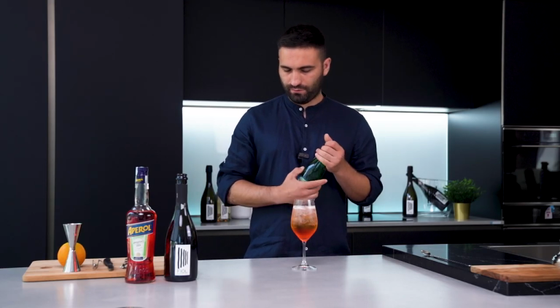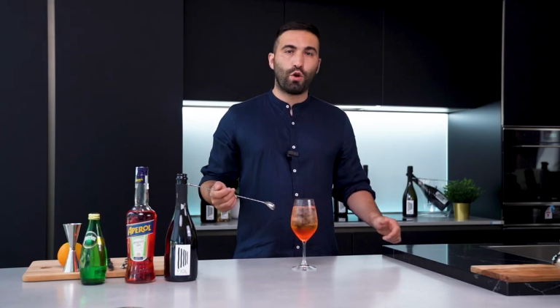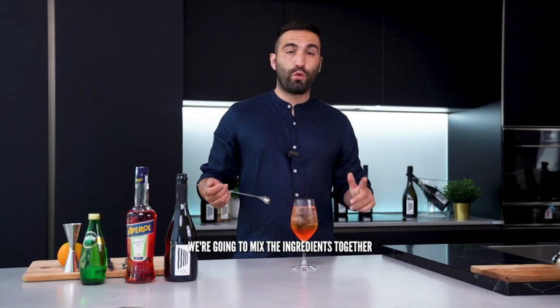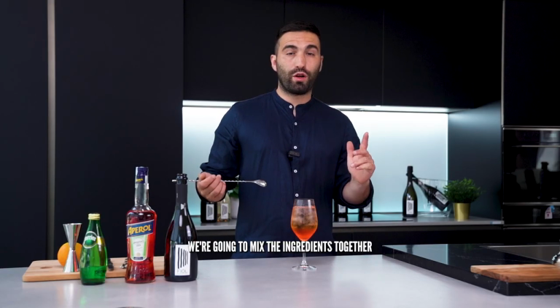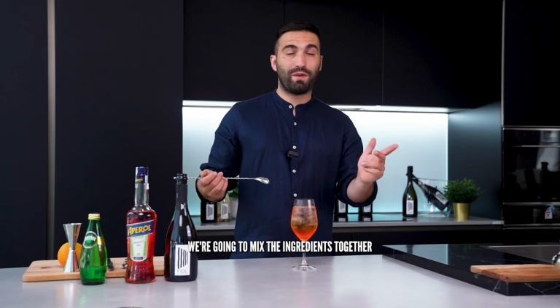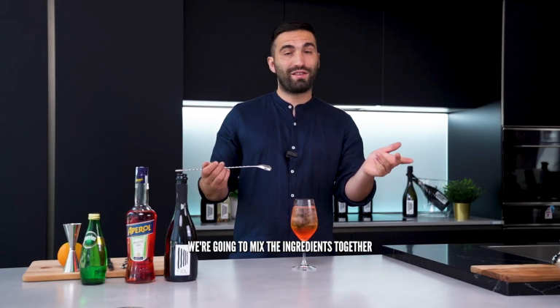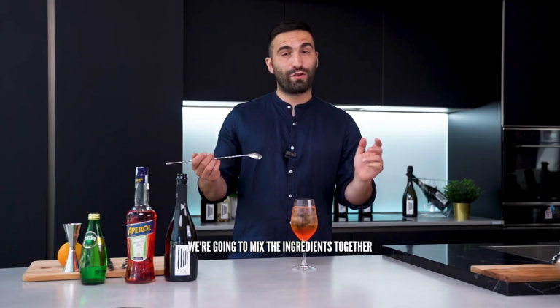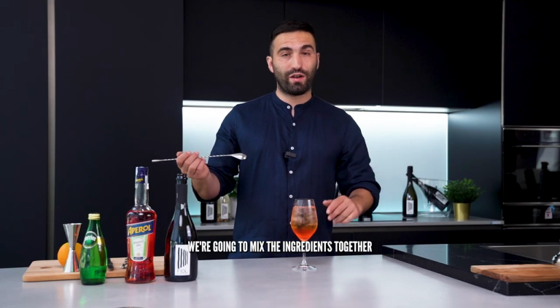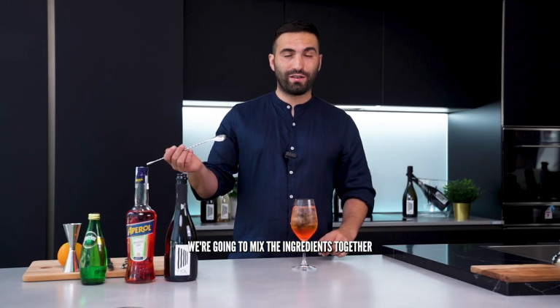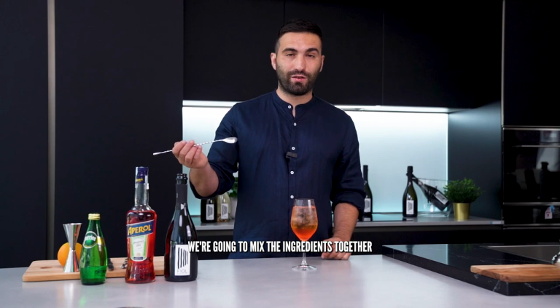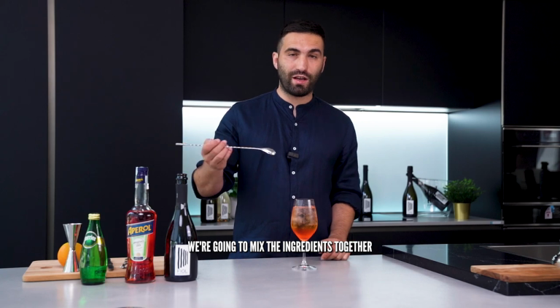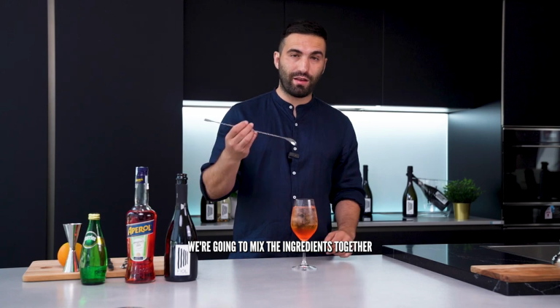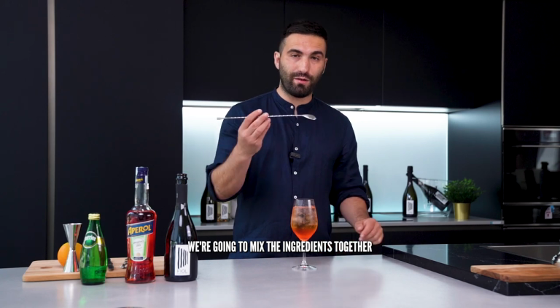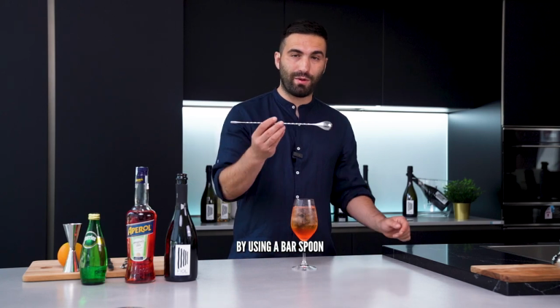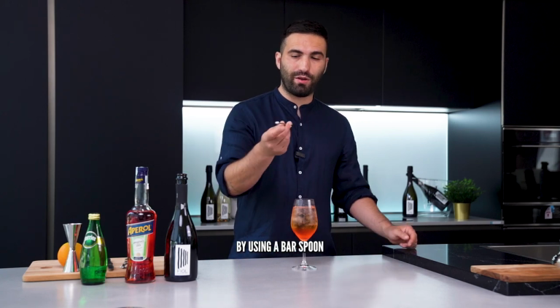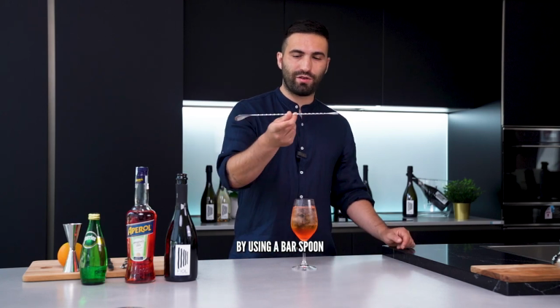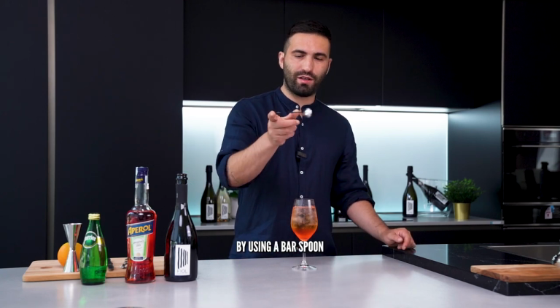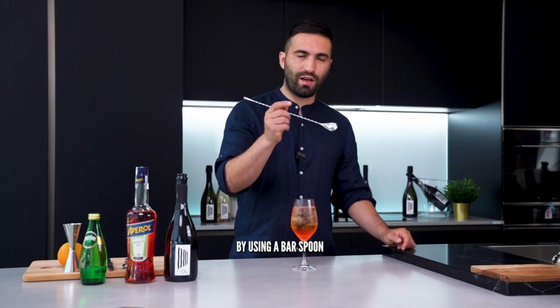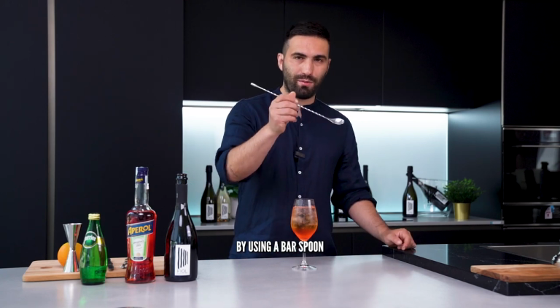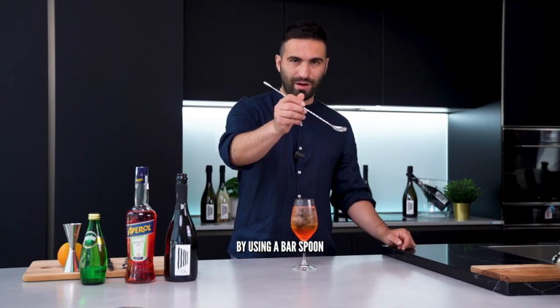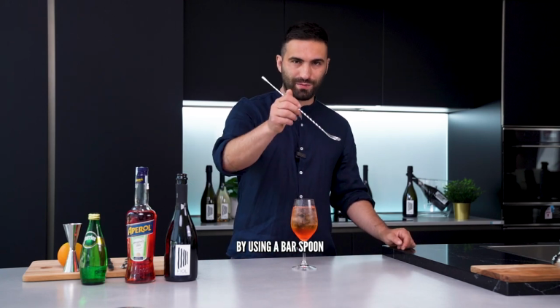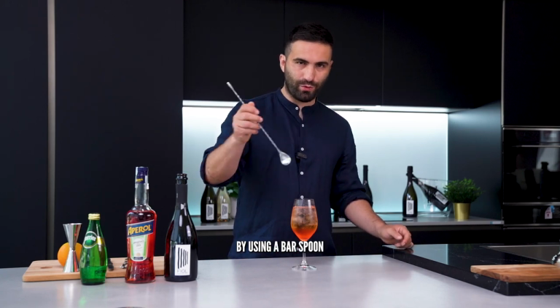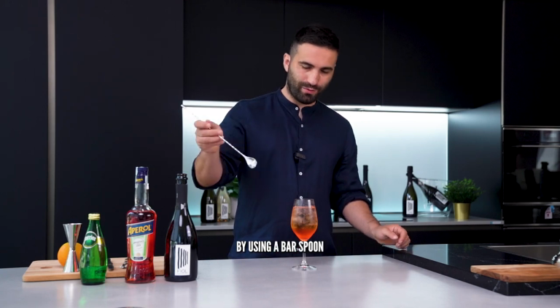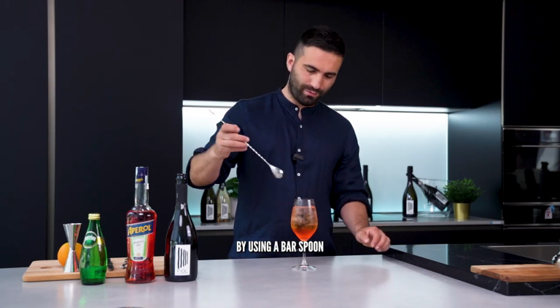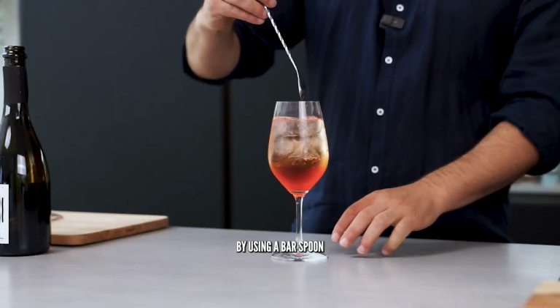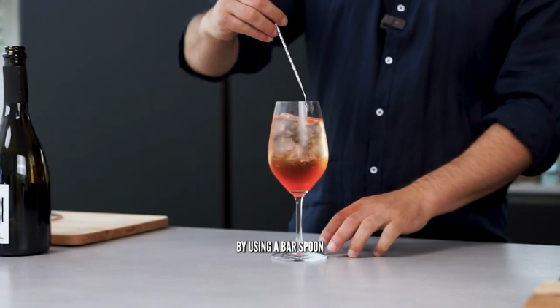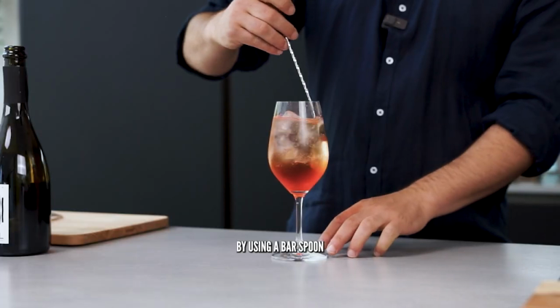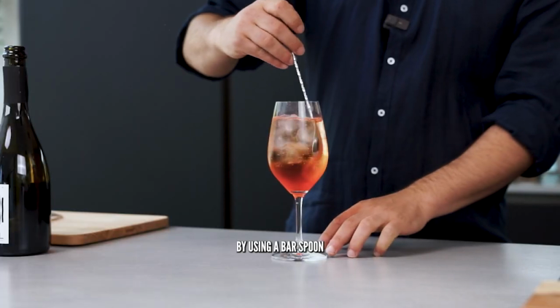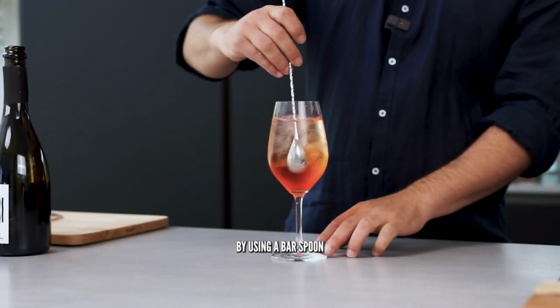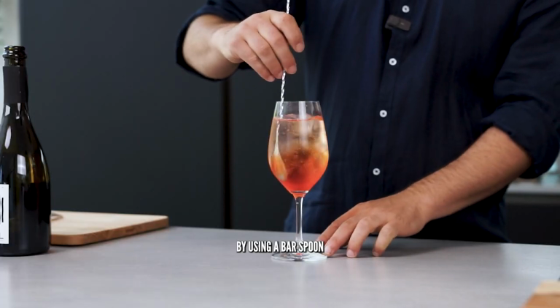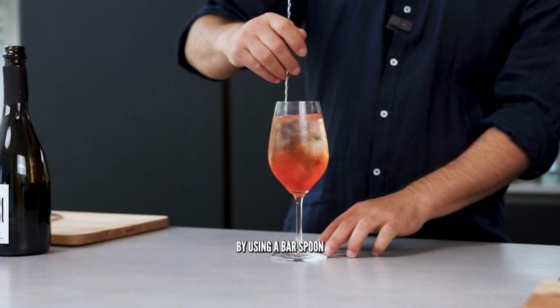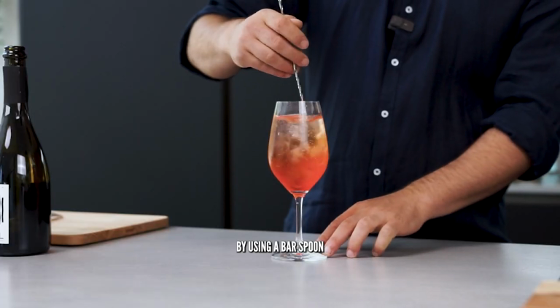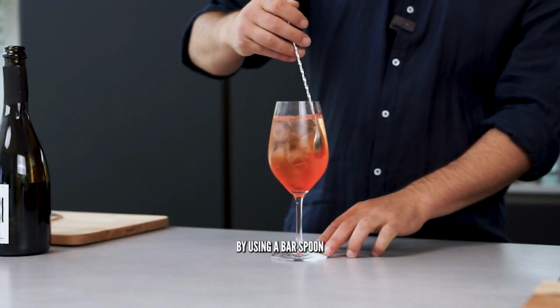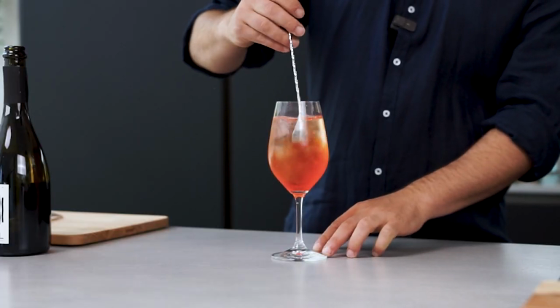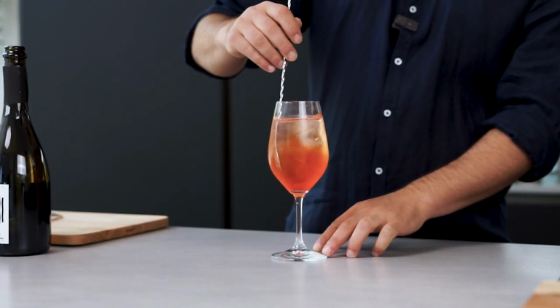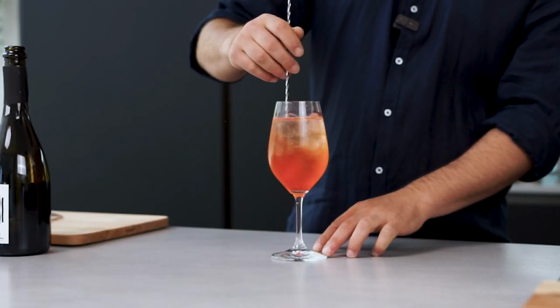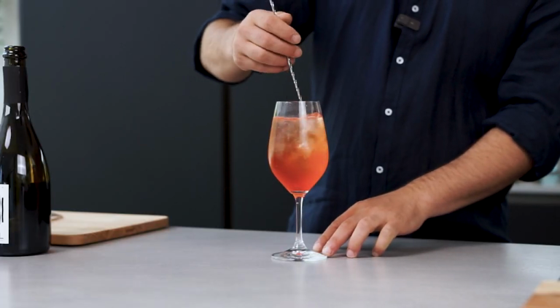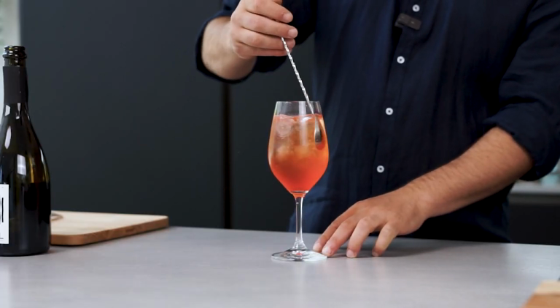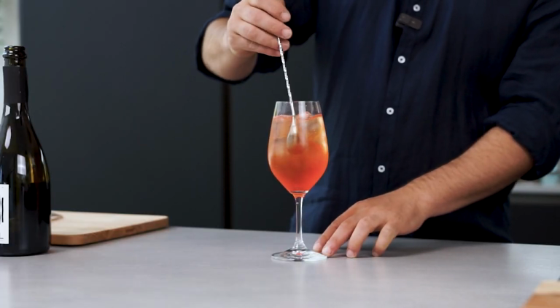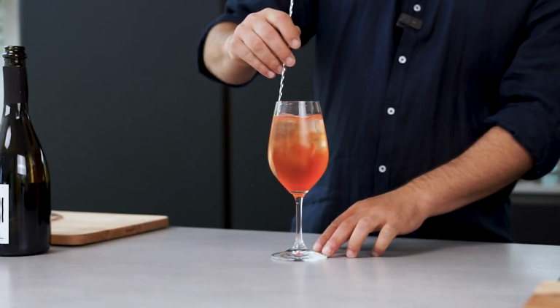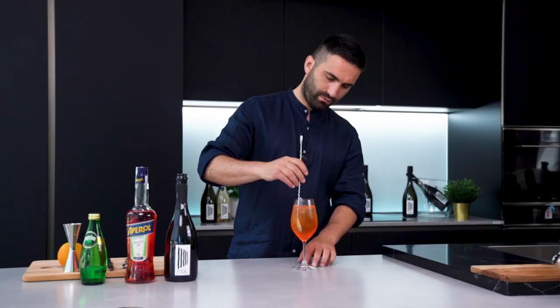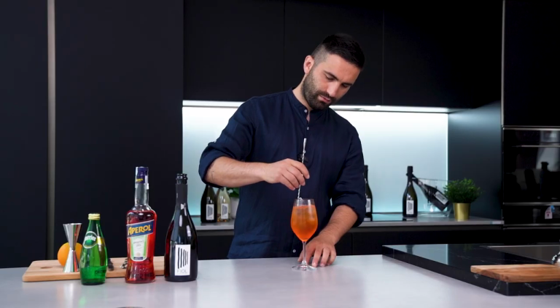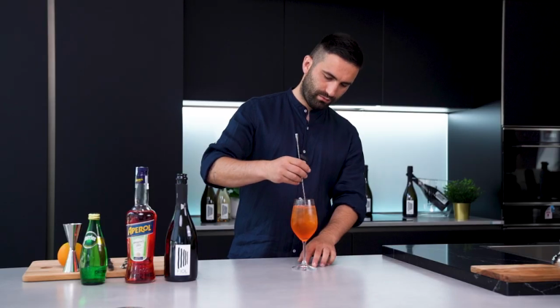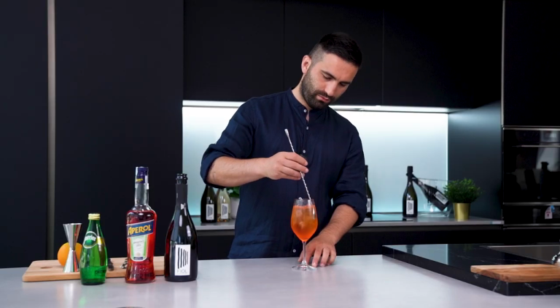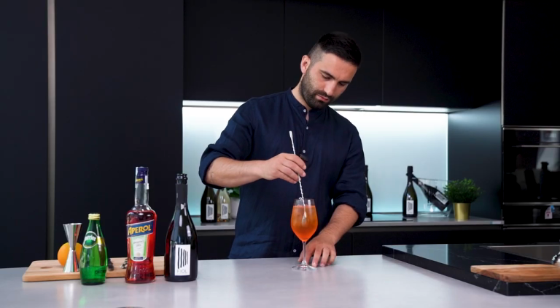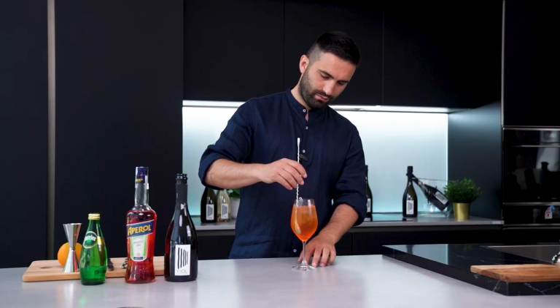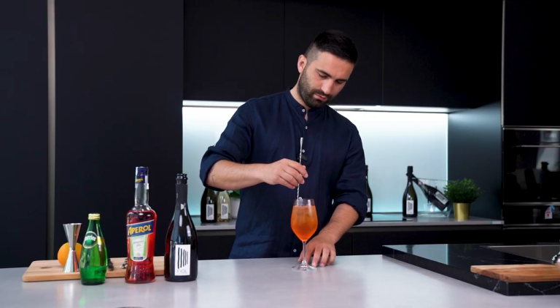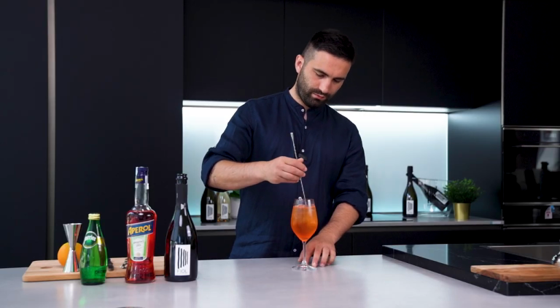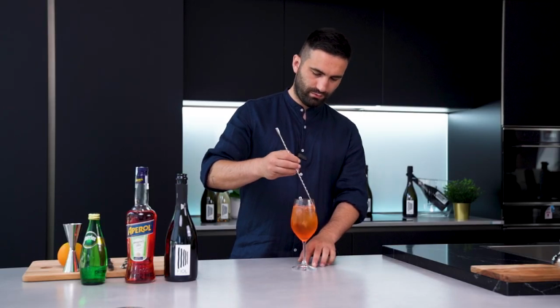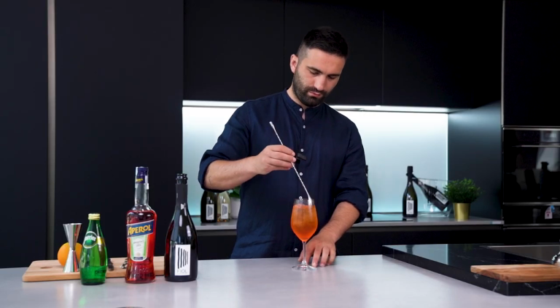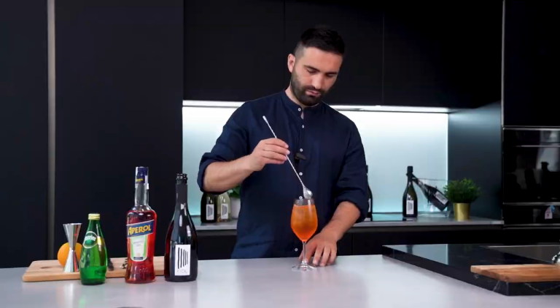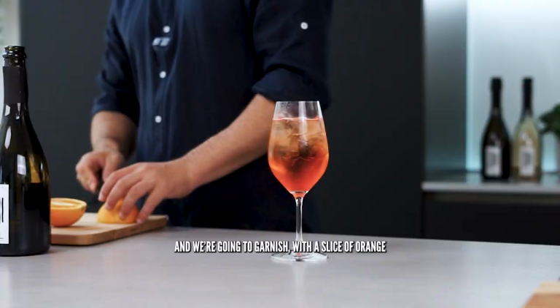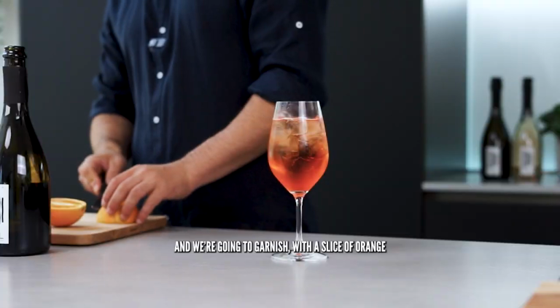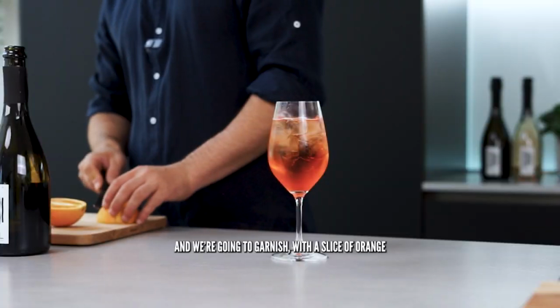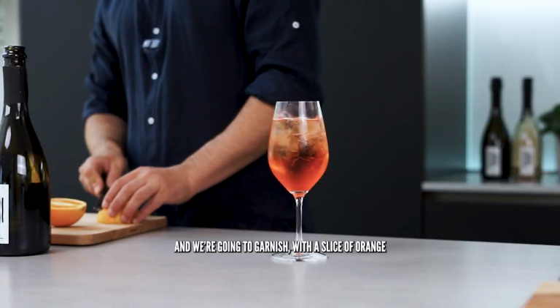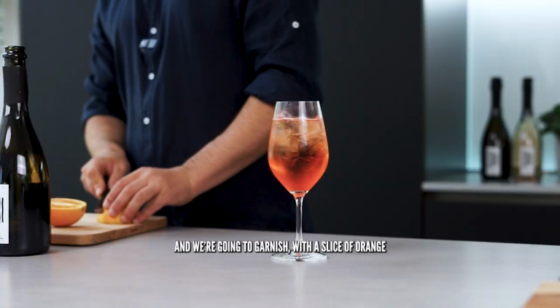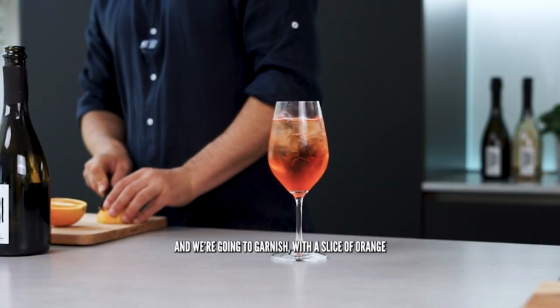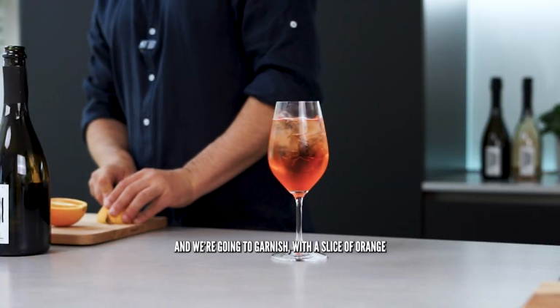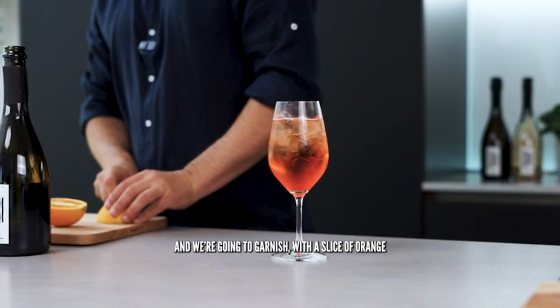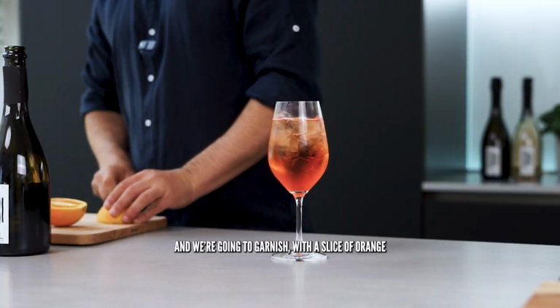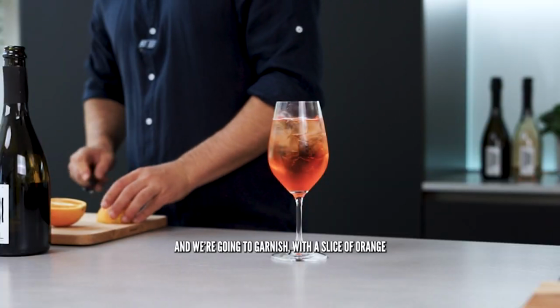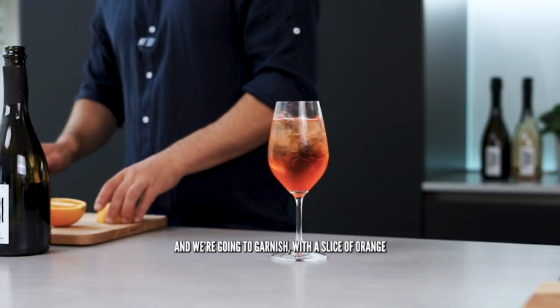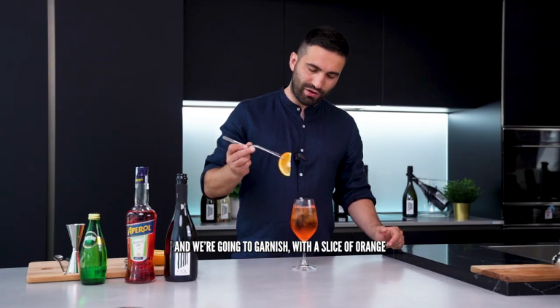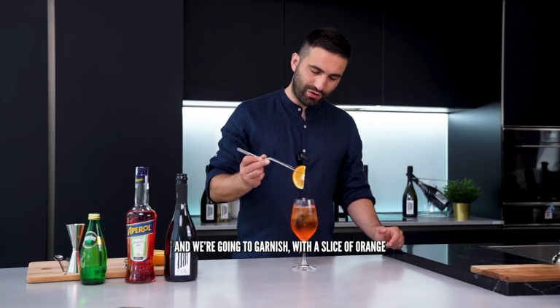We're going to mix the ingredients together by using a bar spoon, and we're going to garnish with a slice of orange.